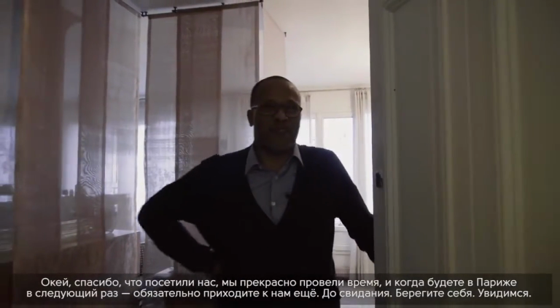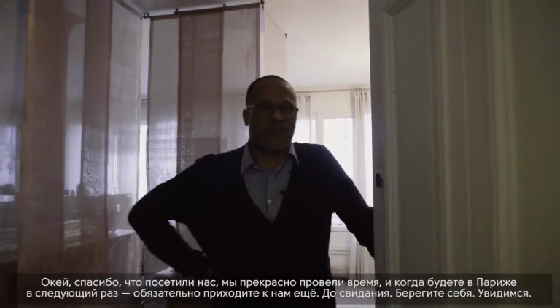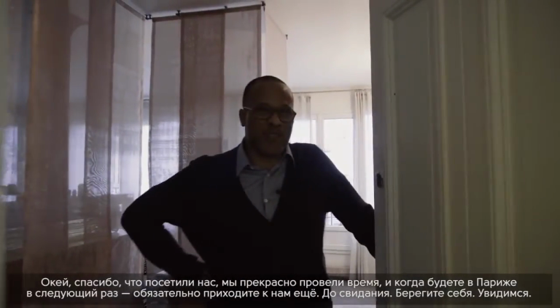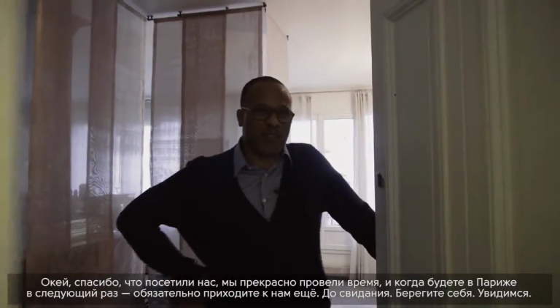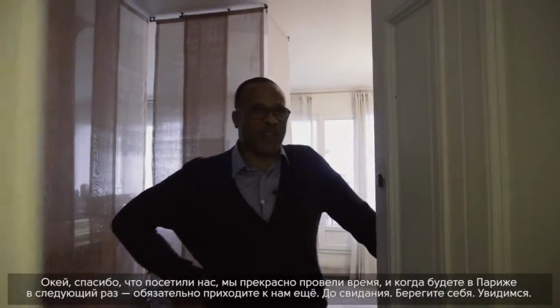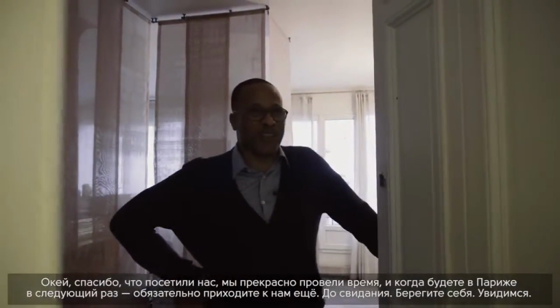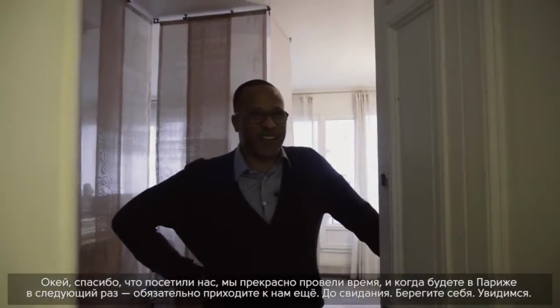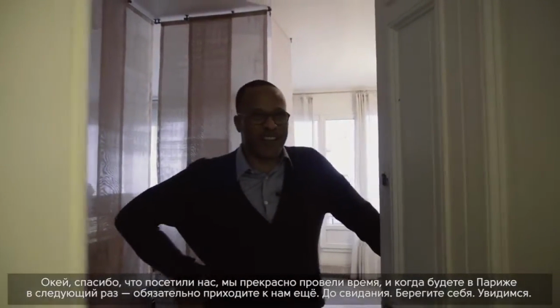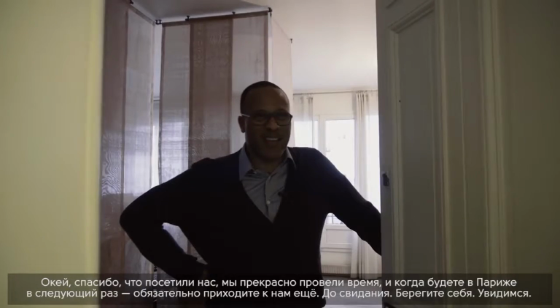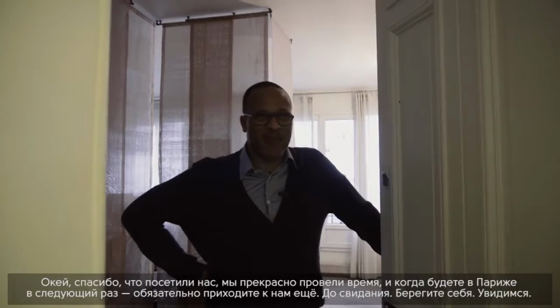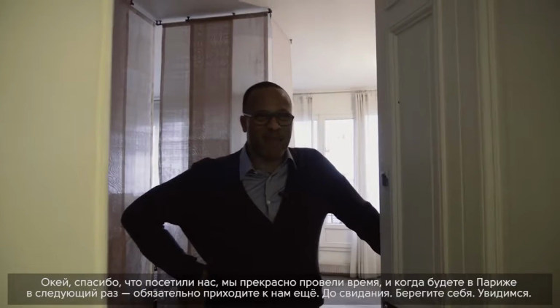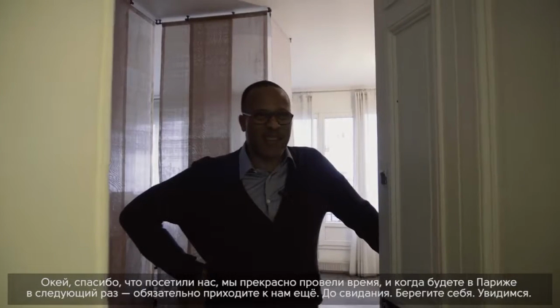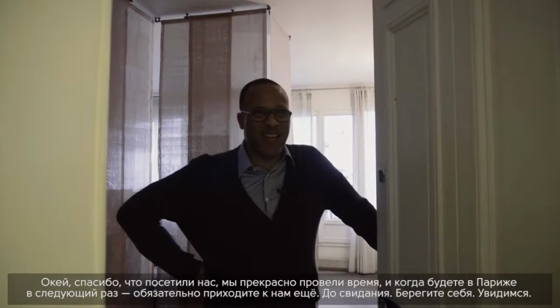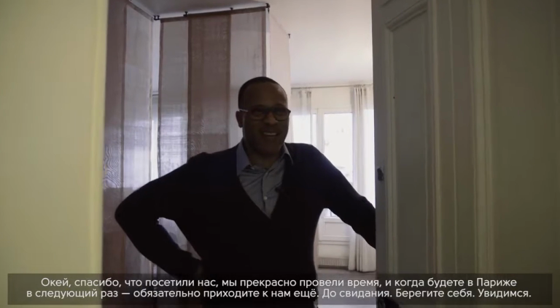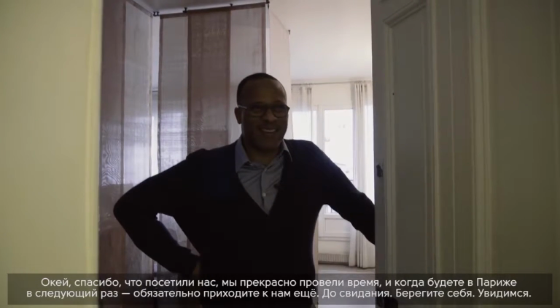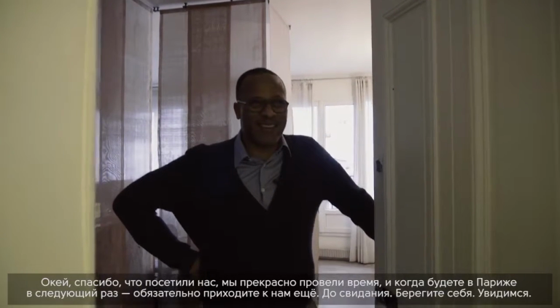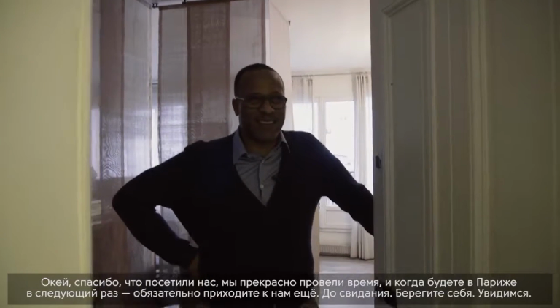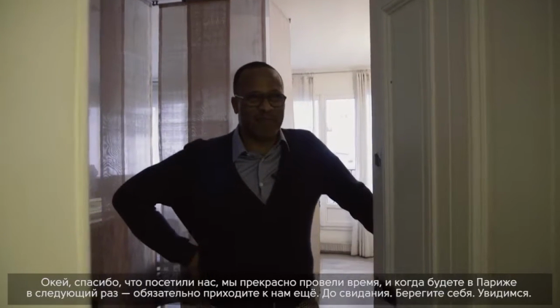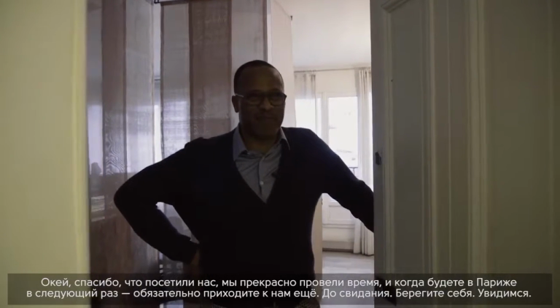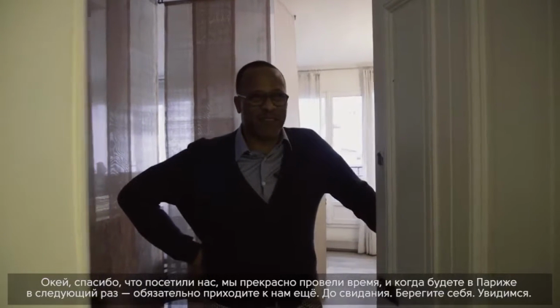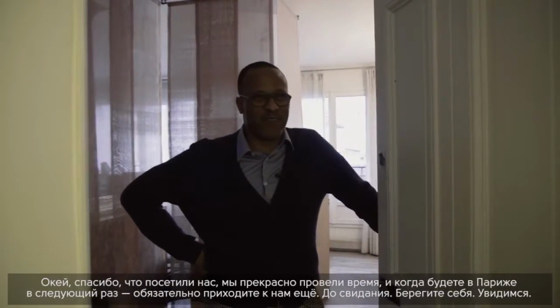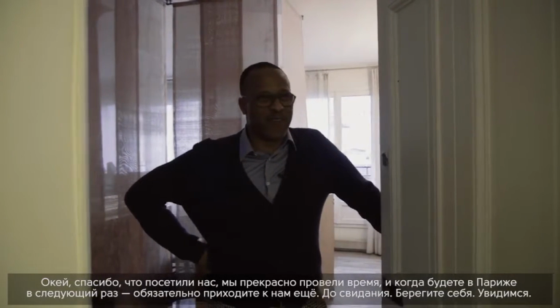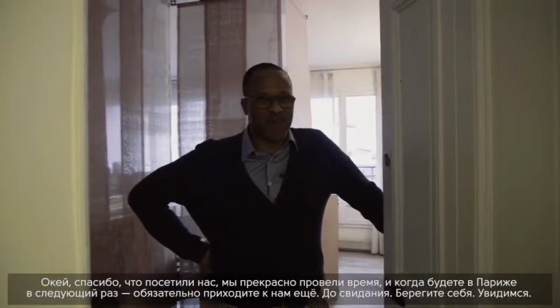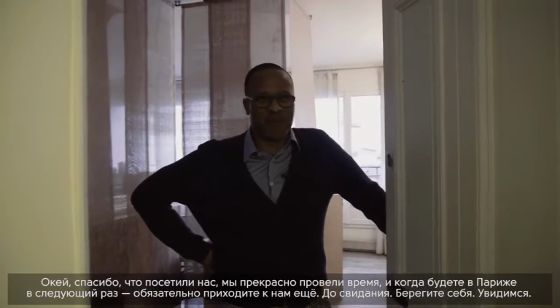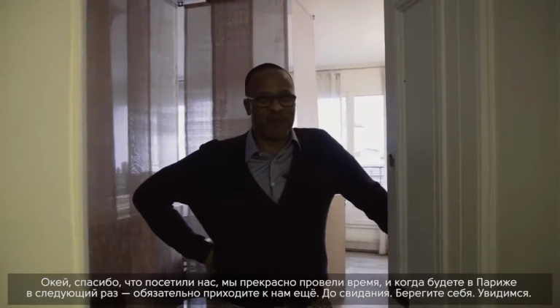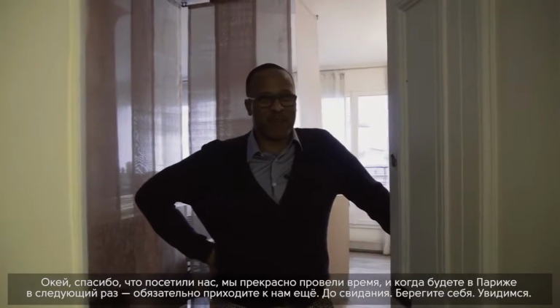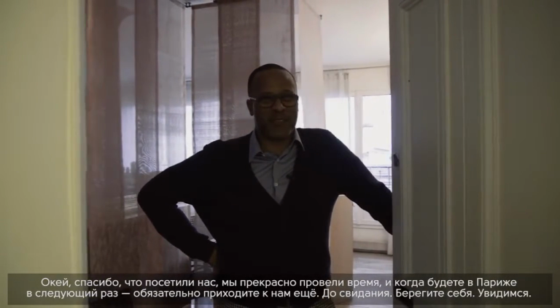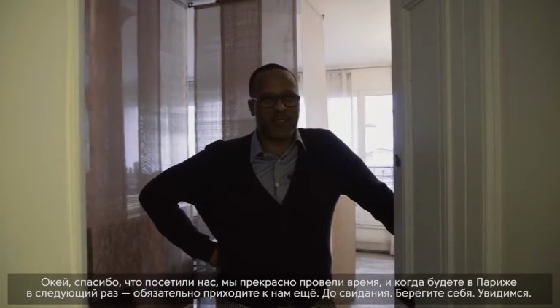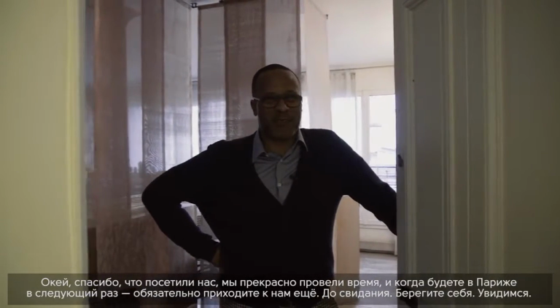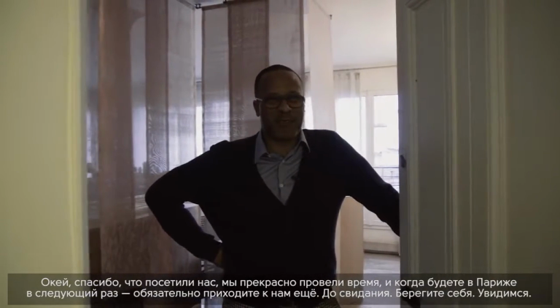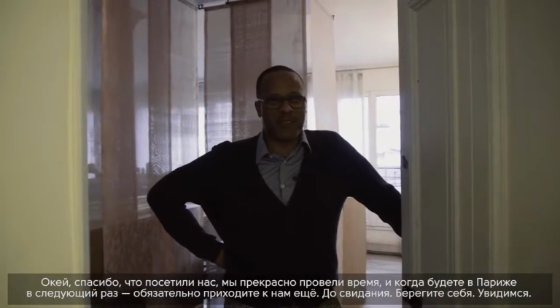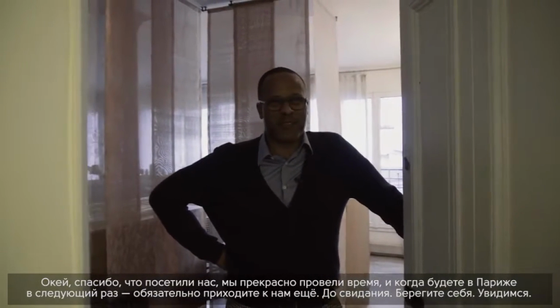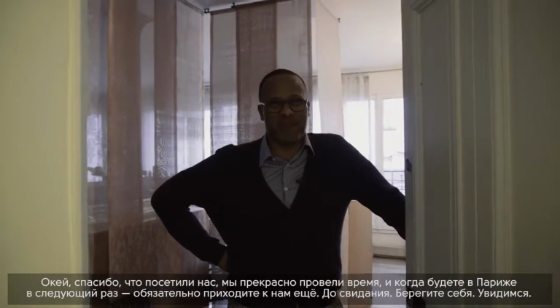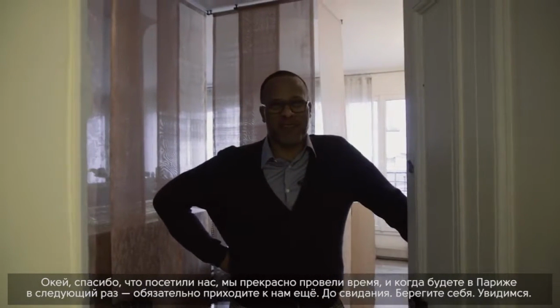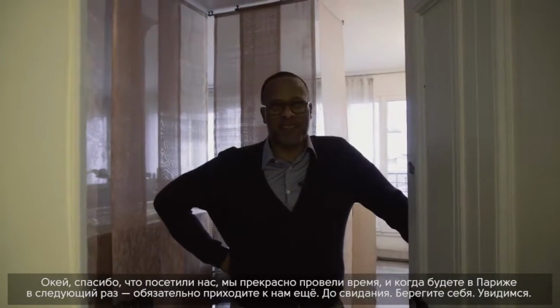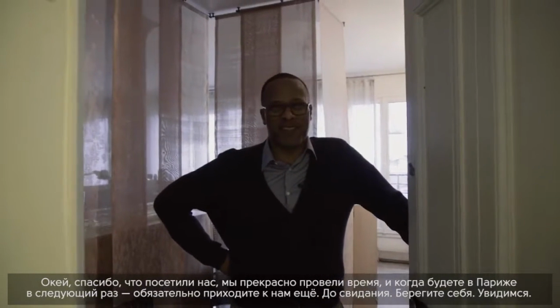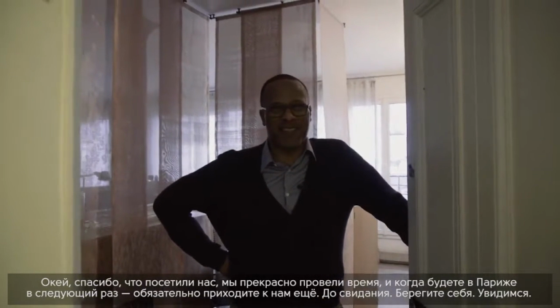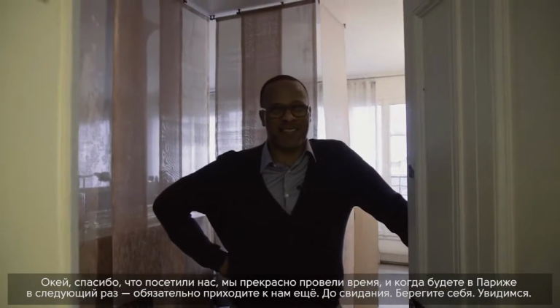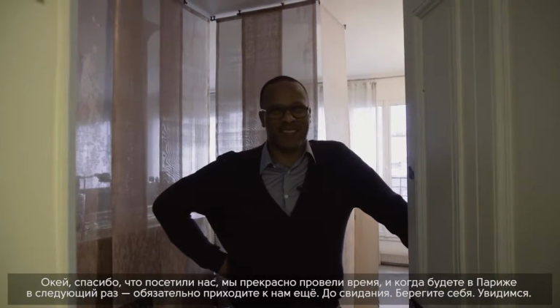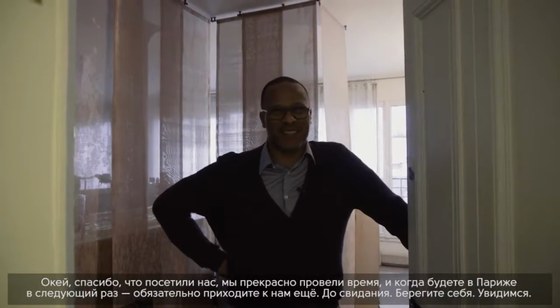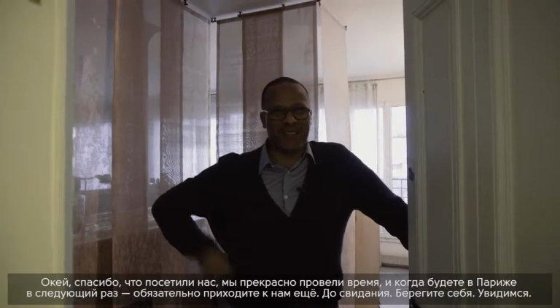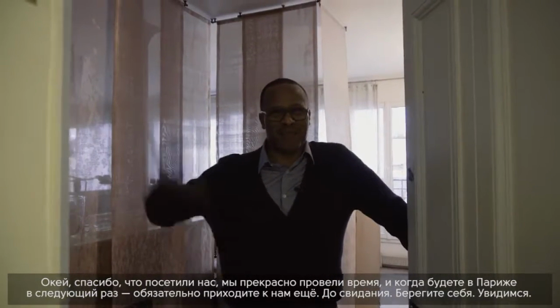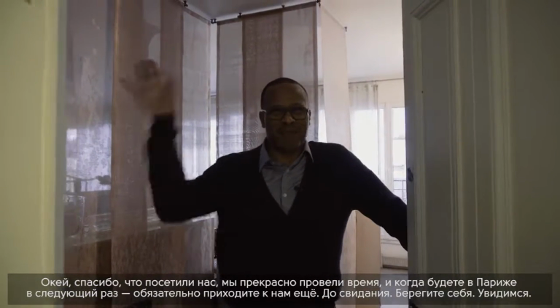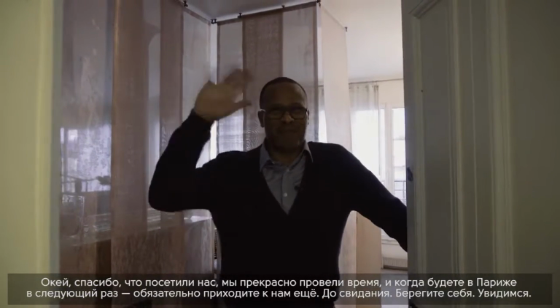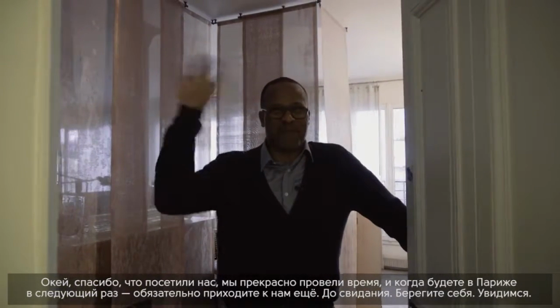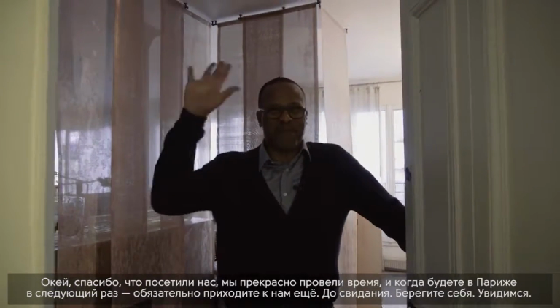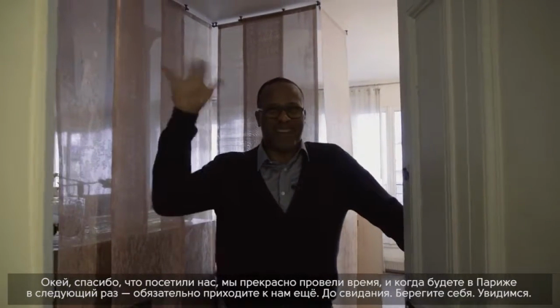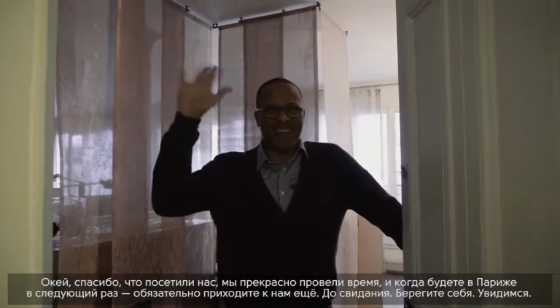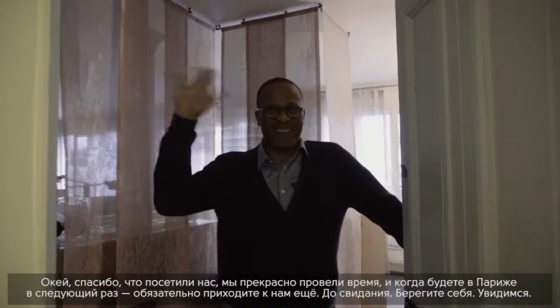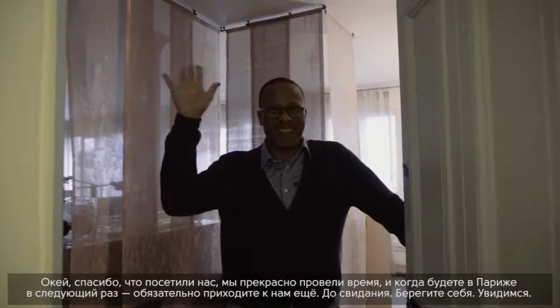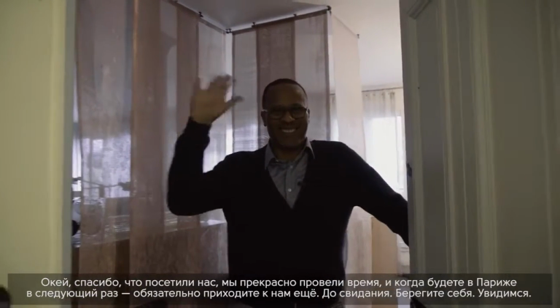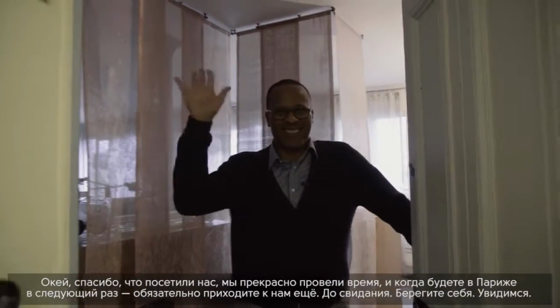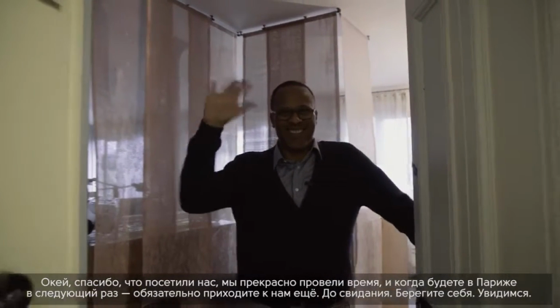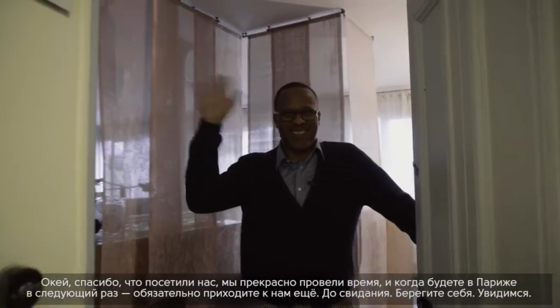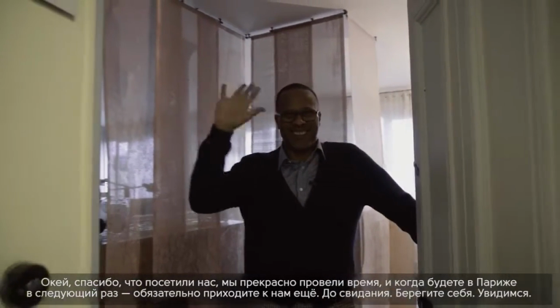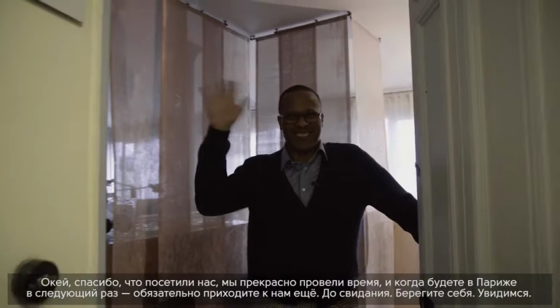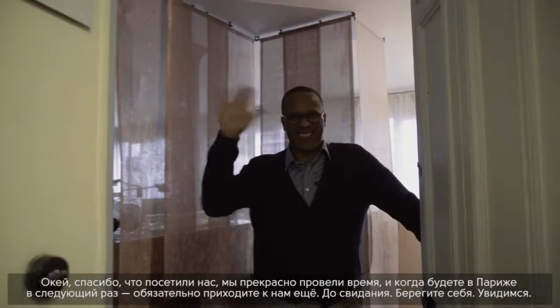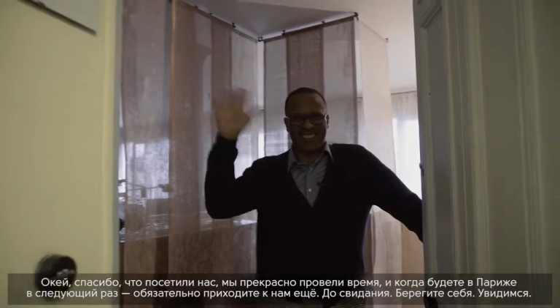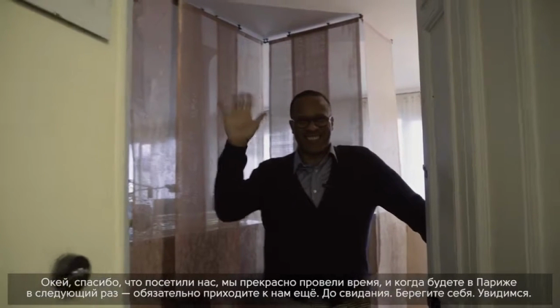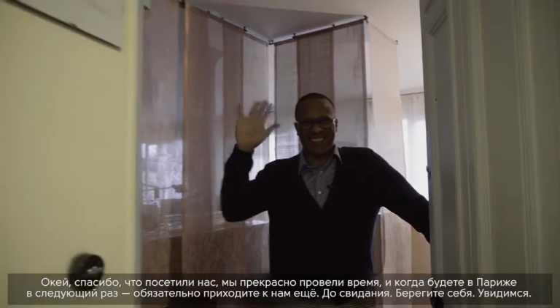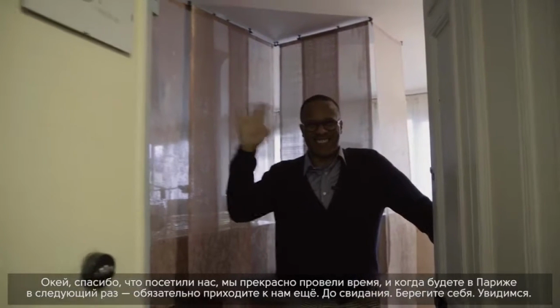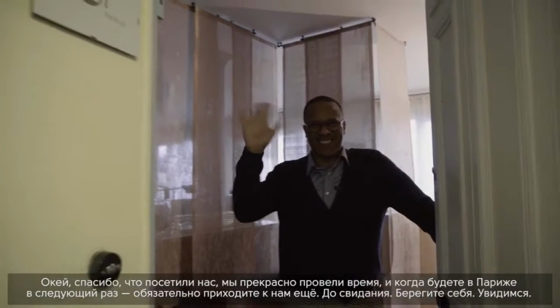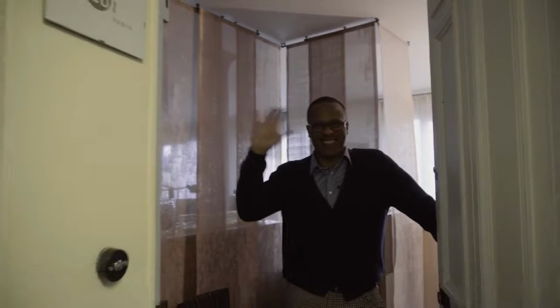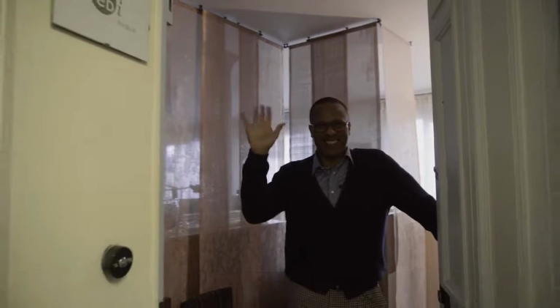Thanks for coming to Design Mate — we had a really great time. If you're ever in Paris again, please come back and see us. Bye!